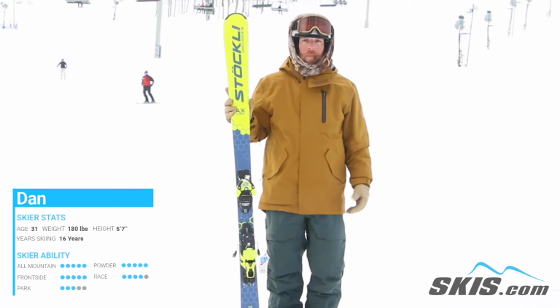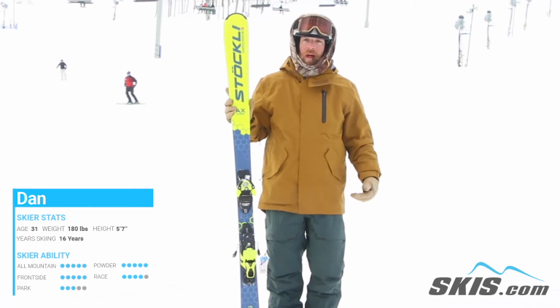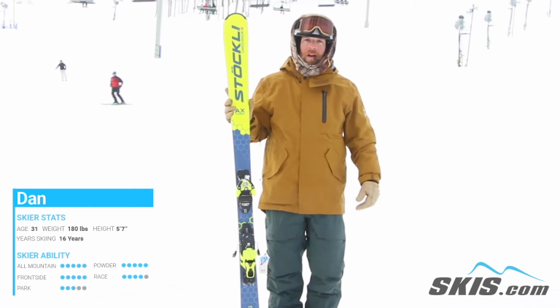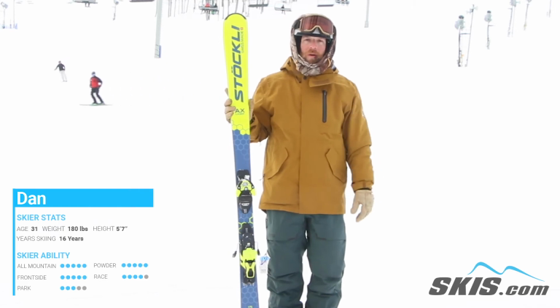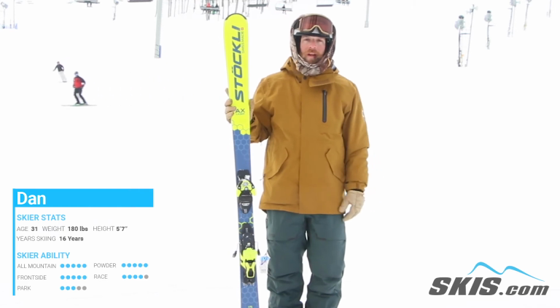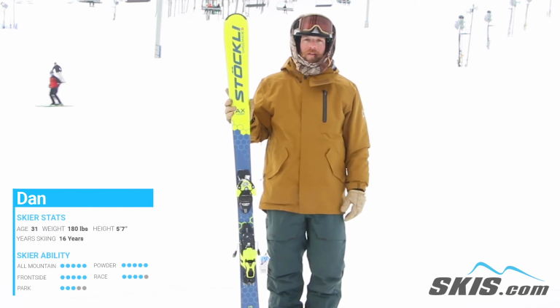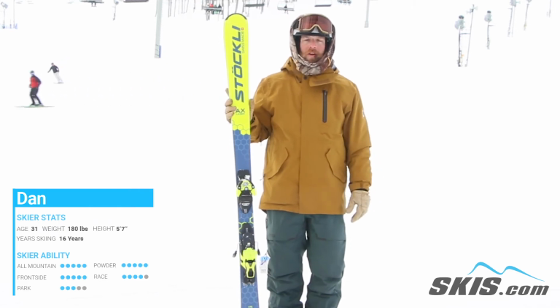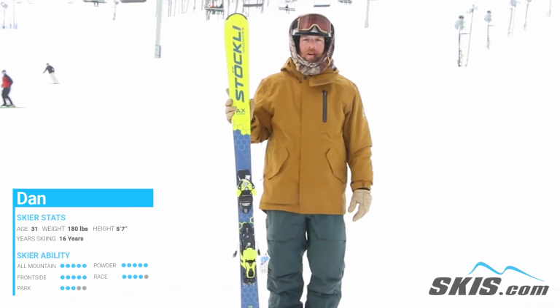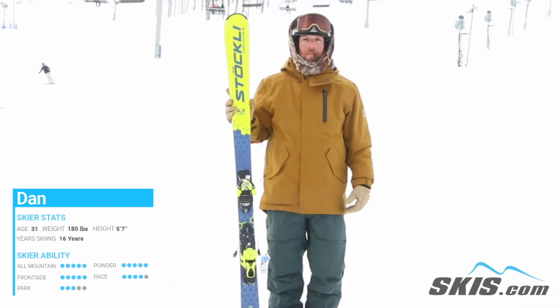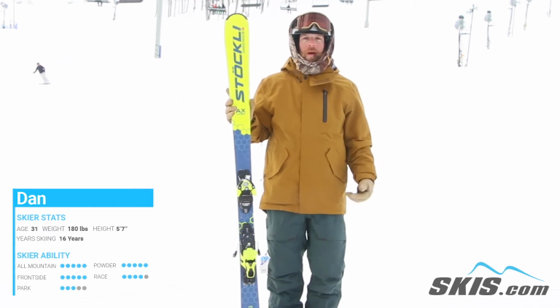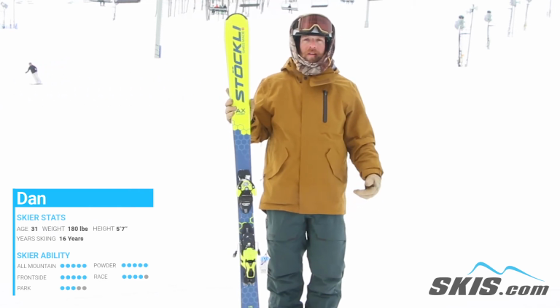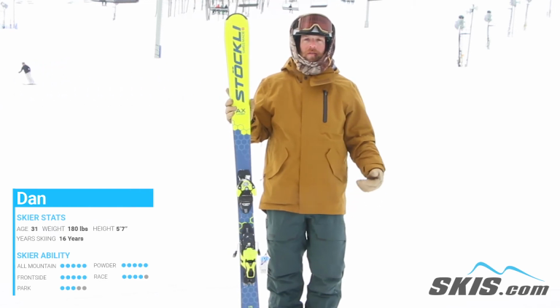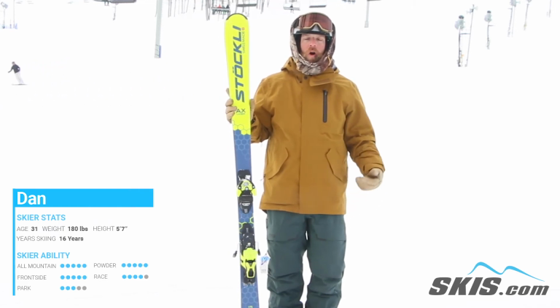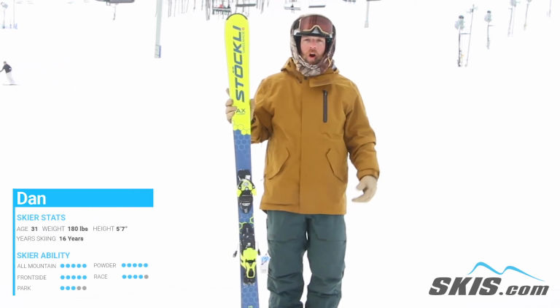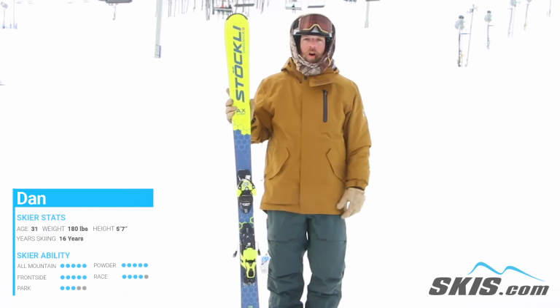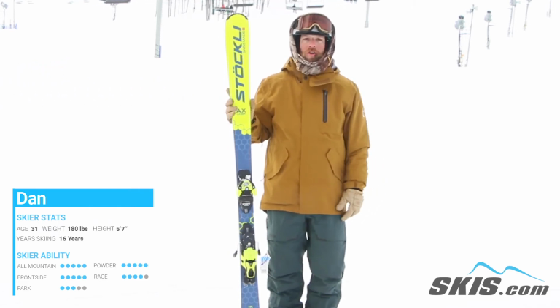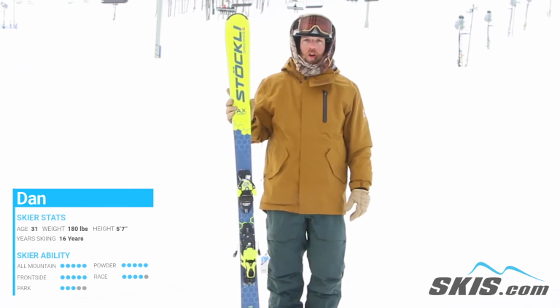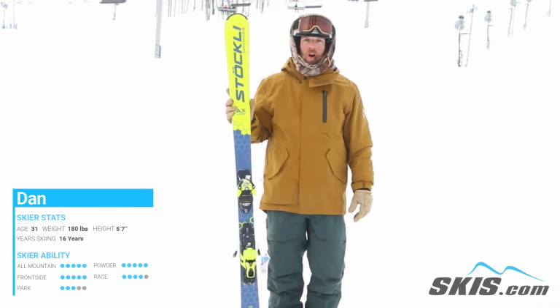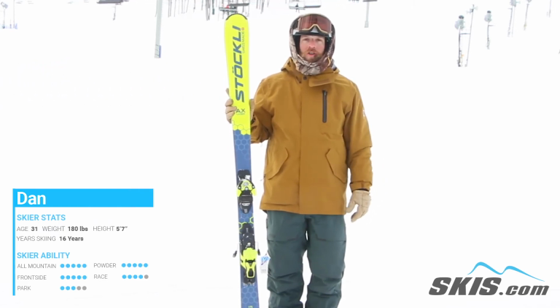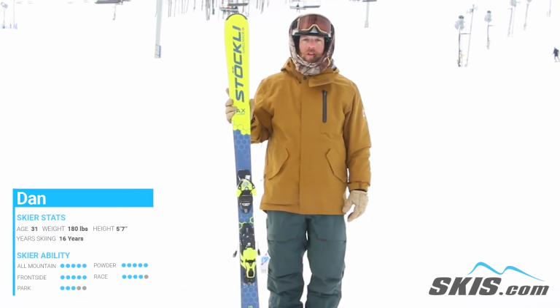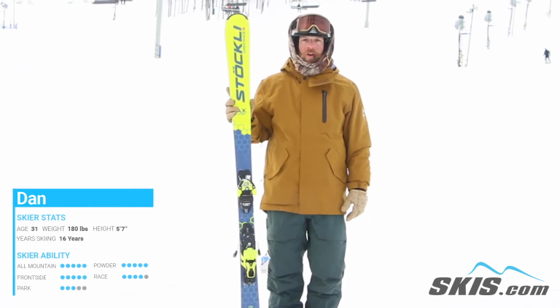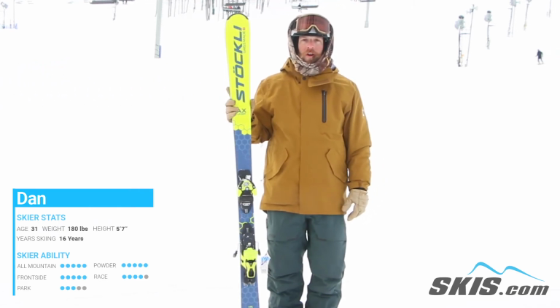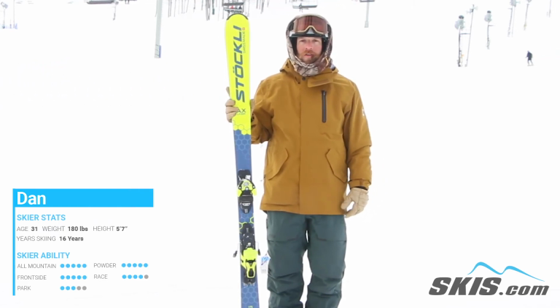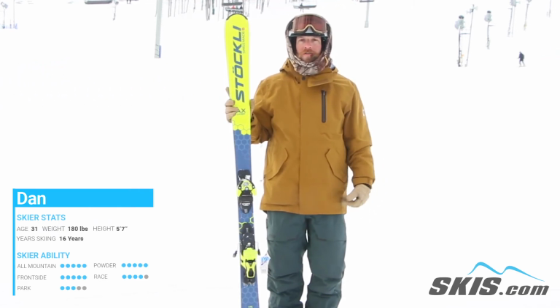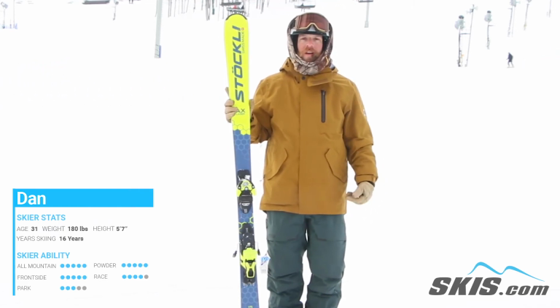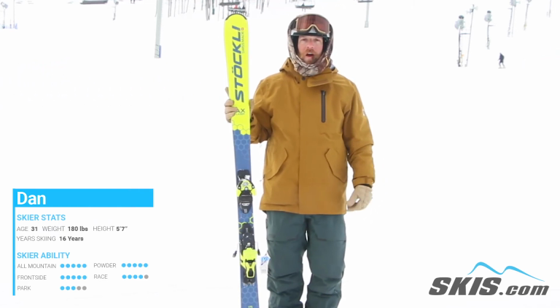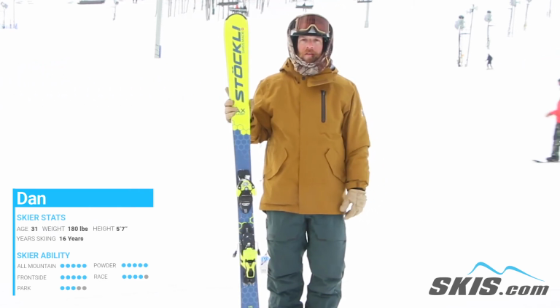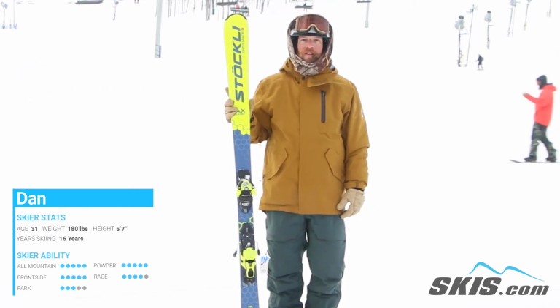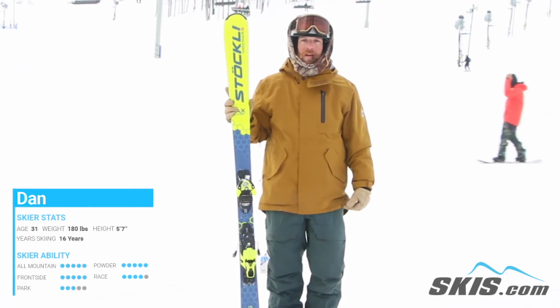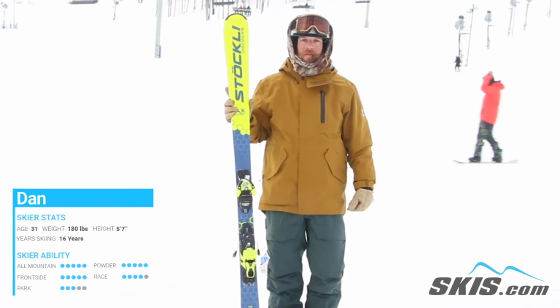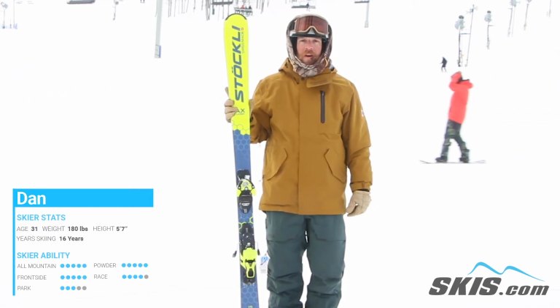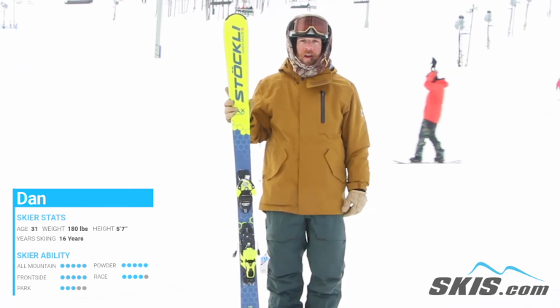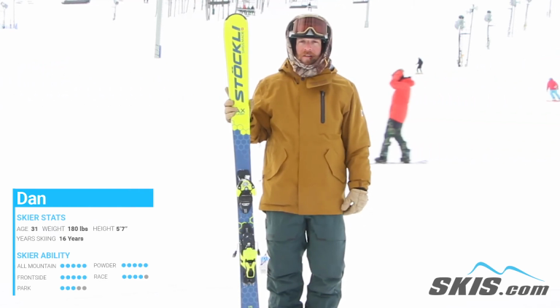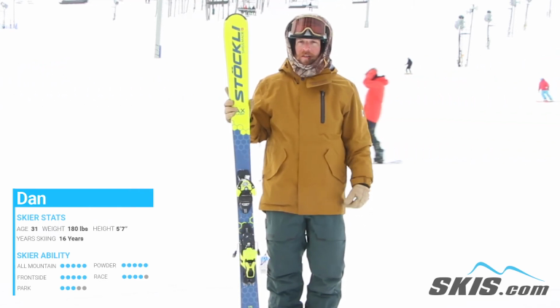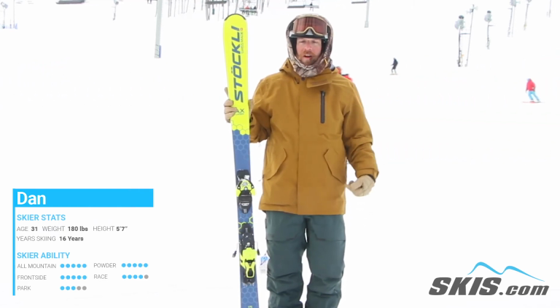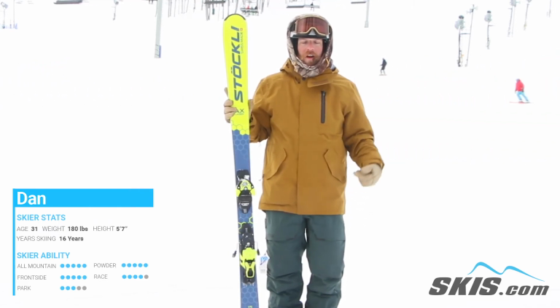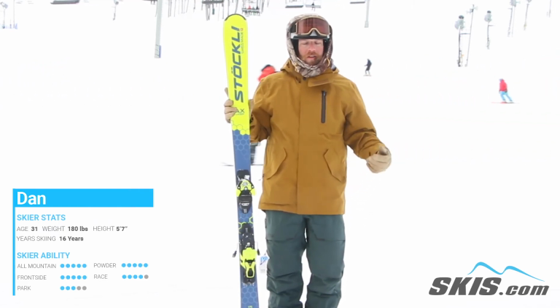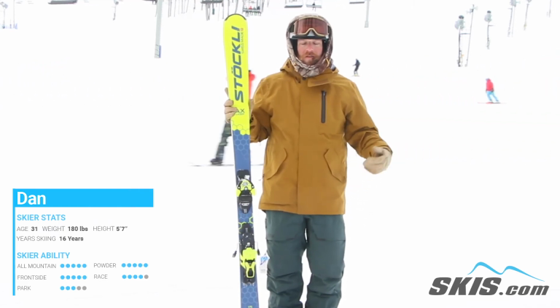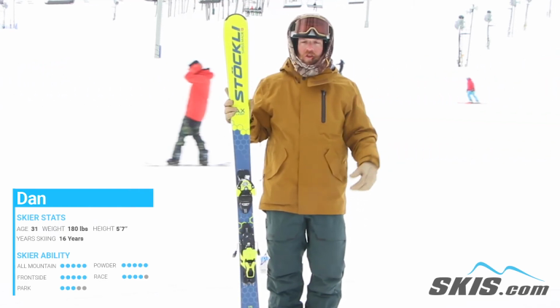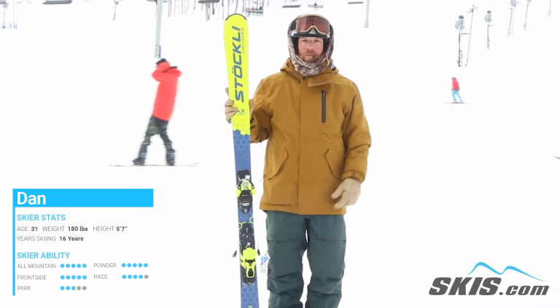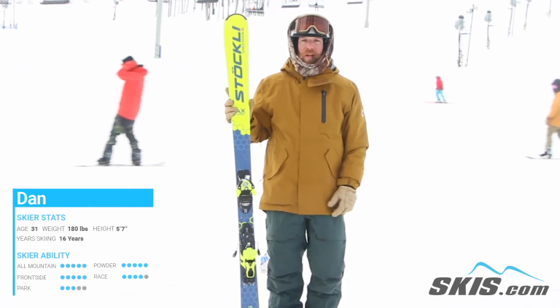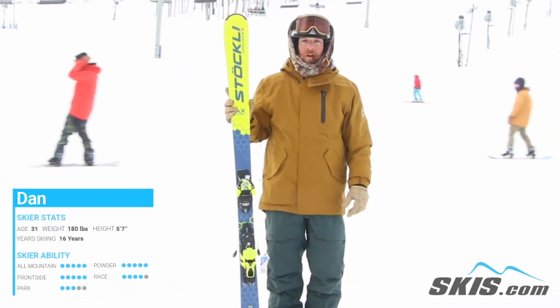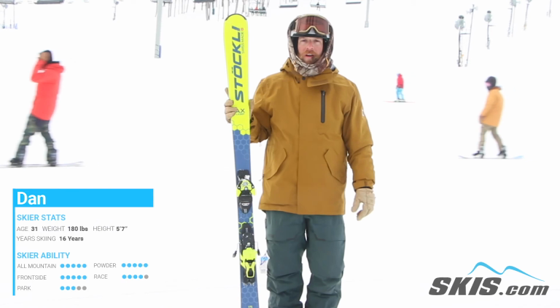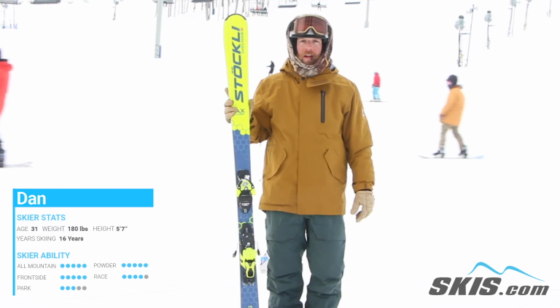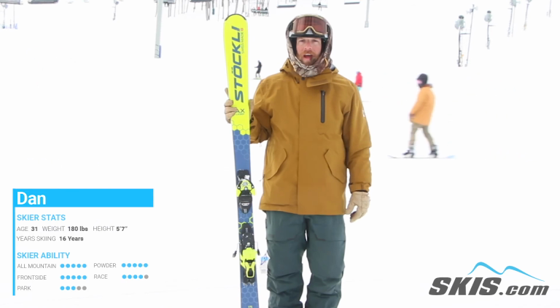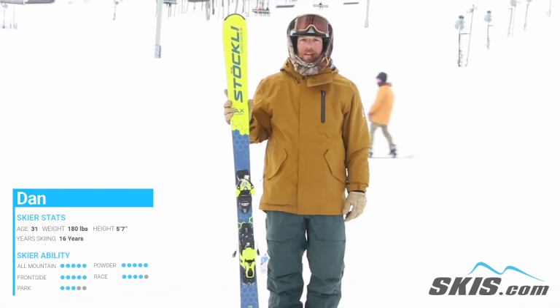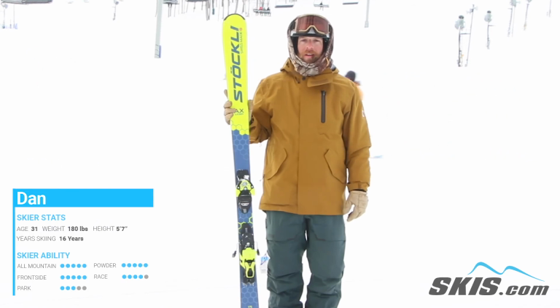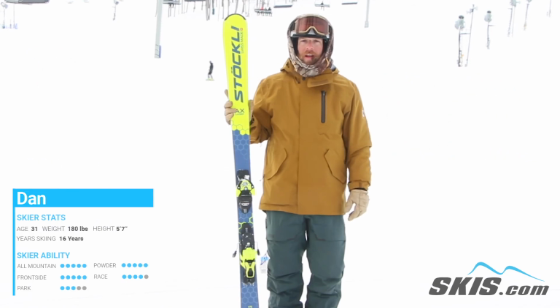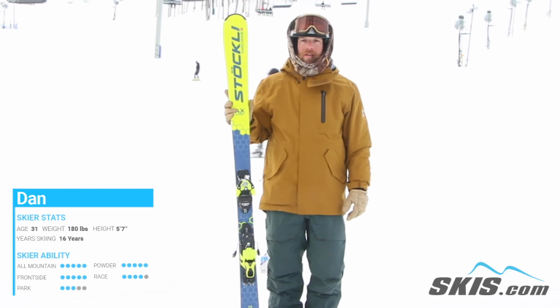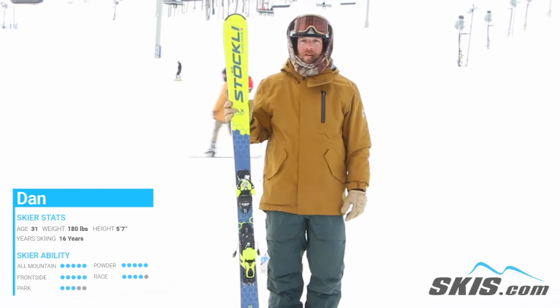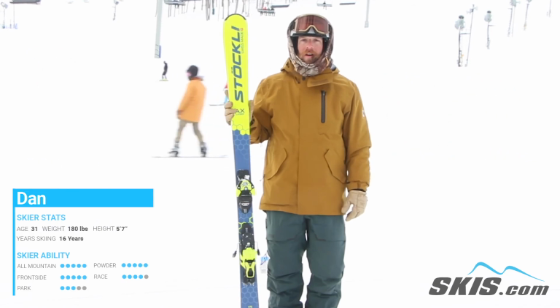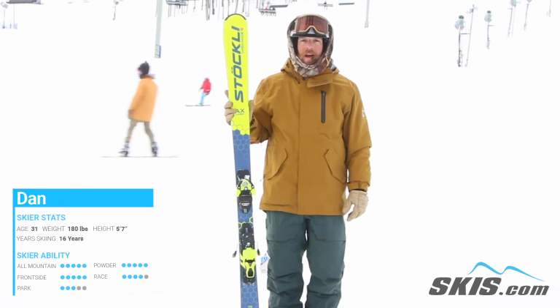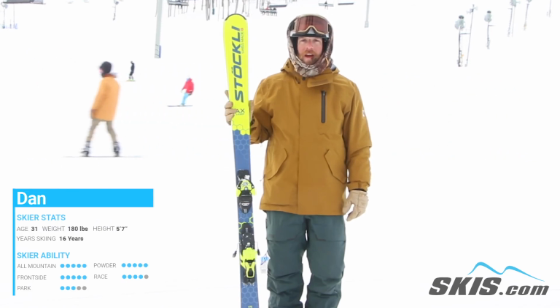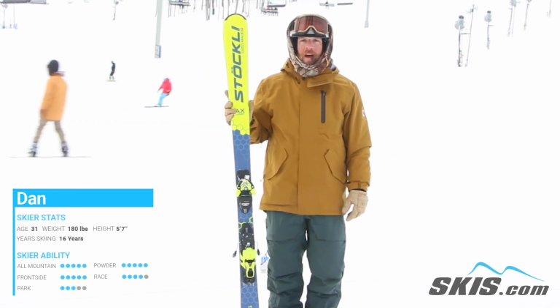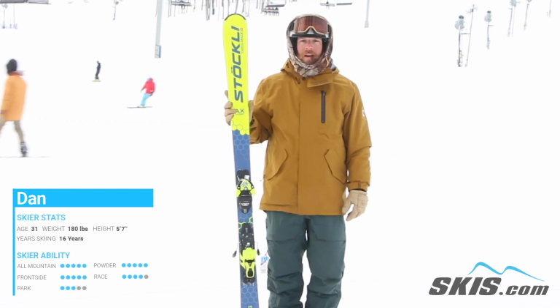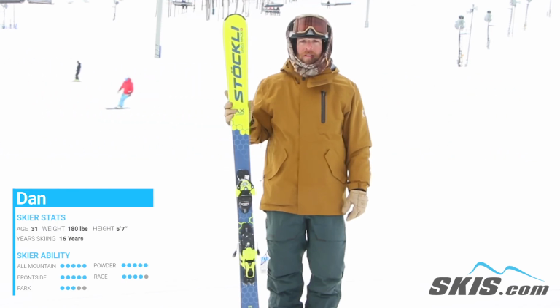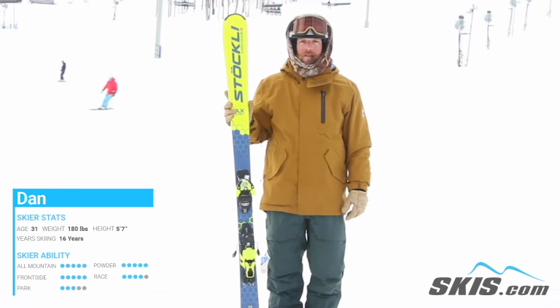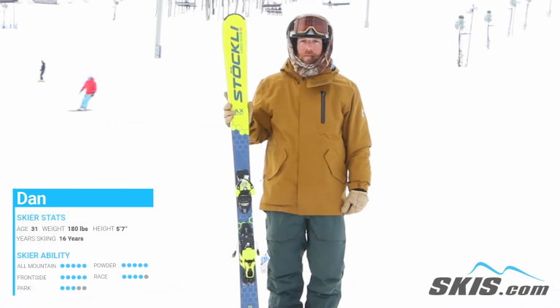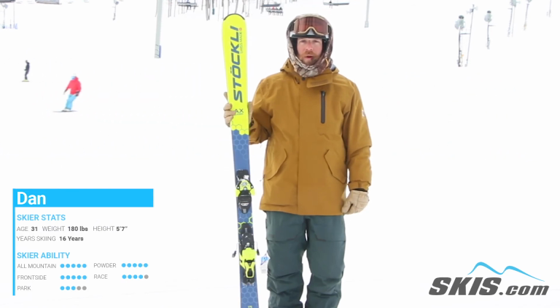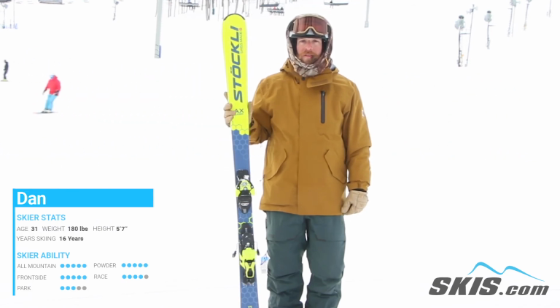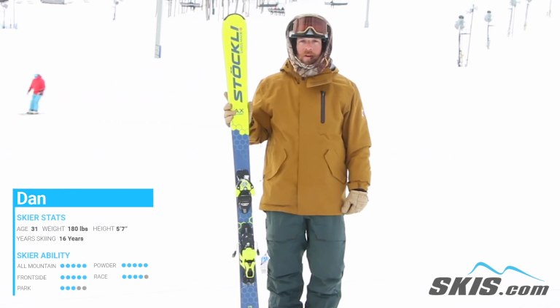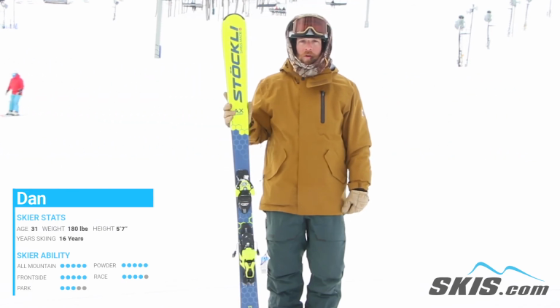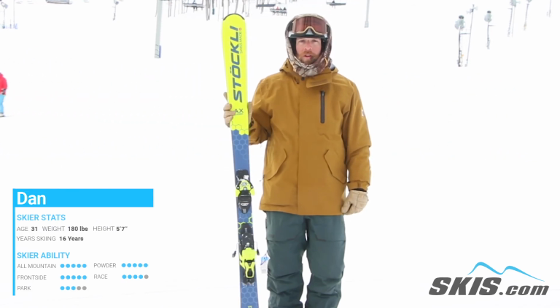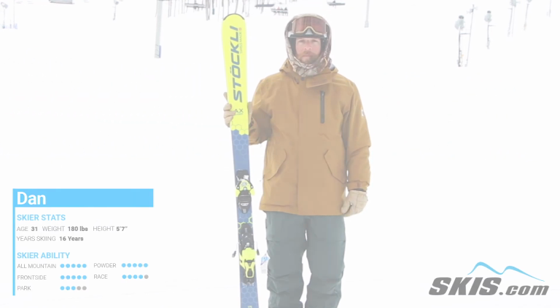But anyone that's looking to make some hard charging turns down a steep face should be looking at the Laser AX by Stokely.